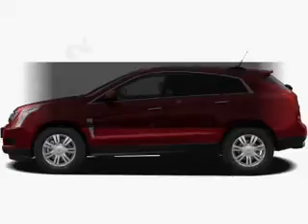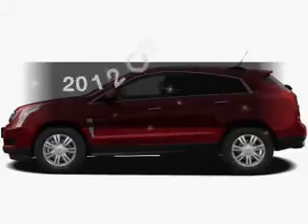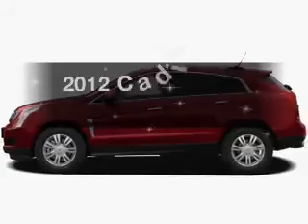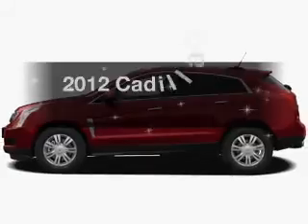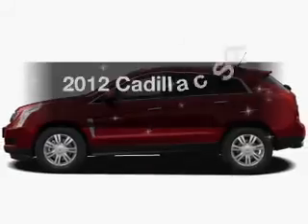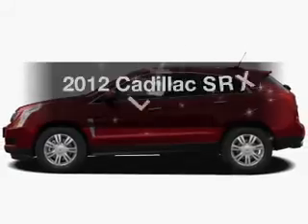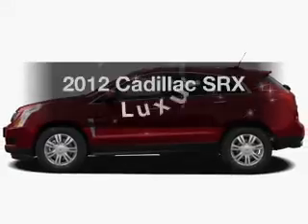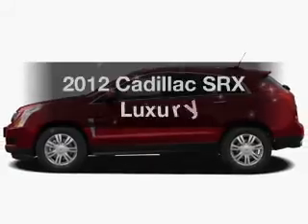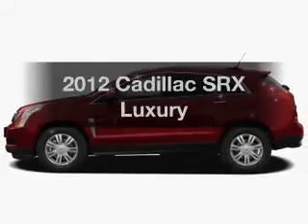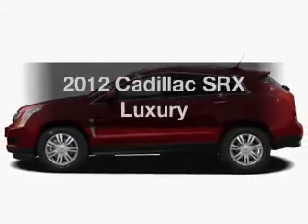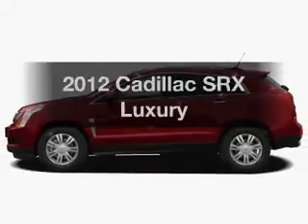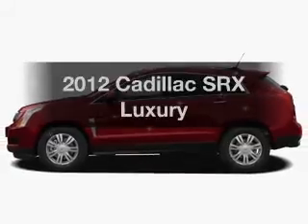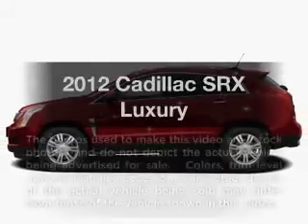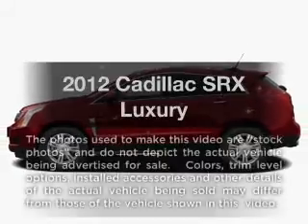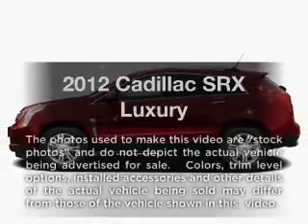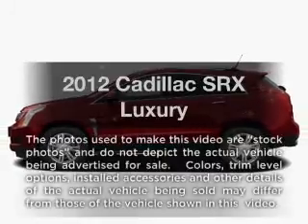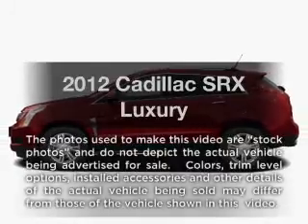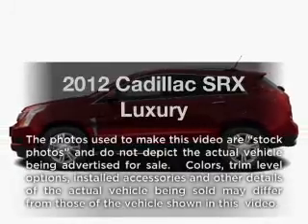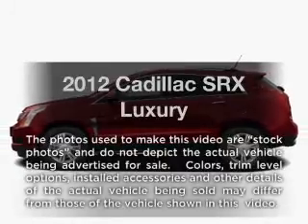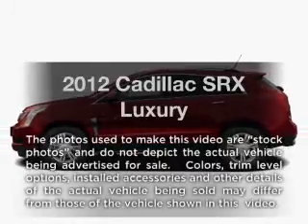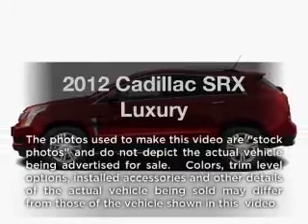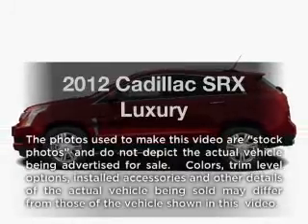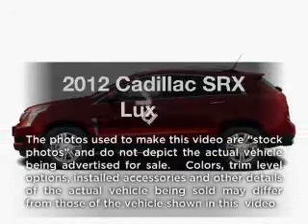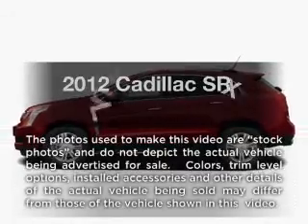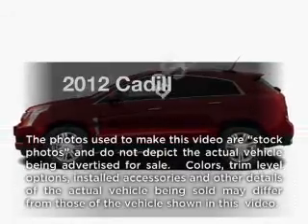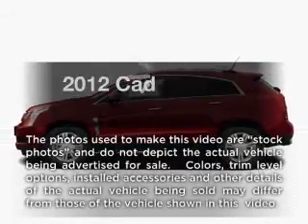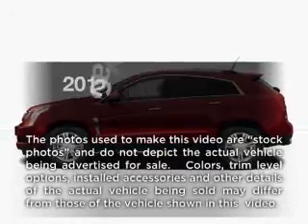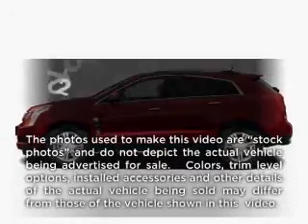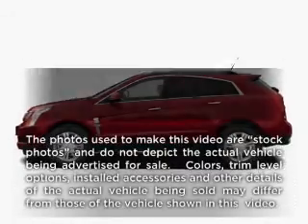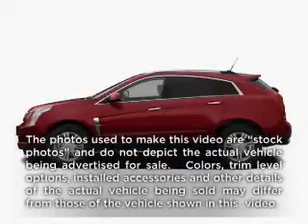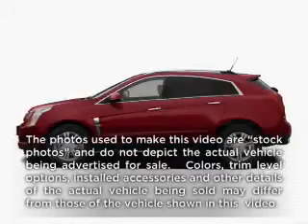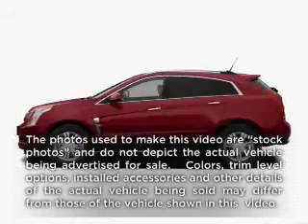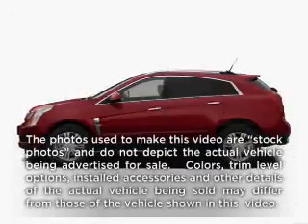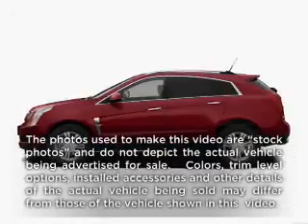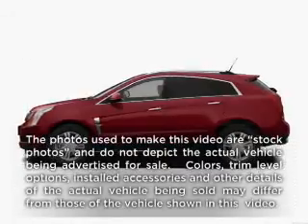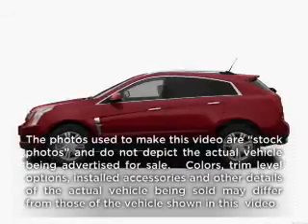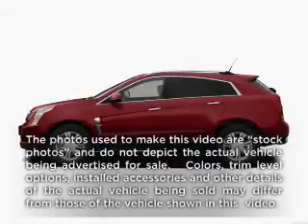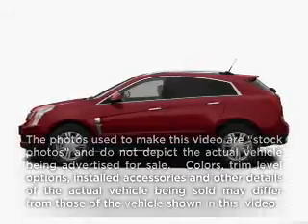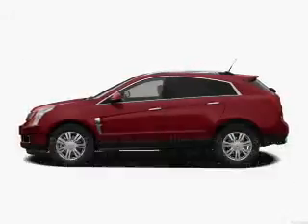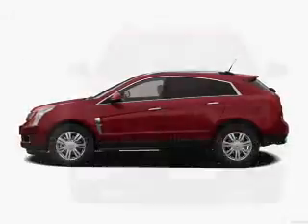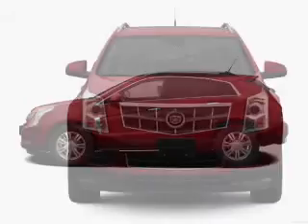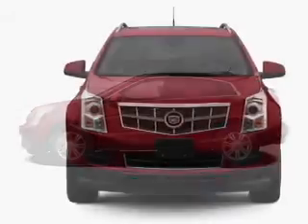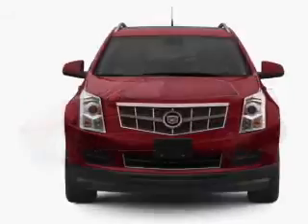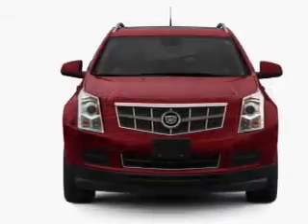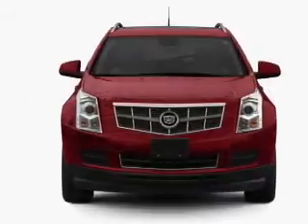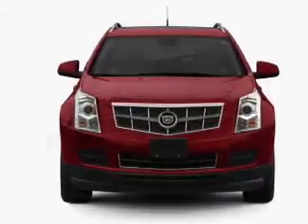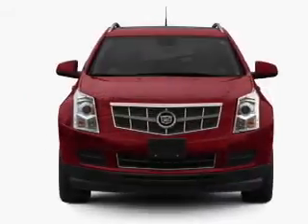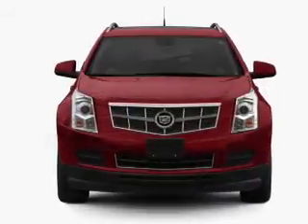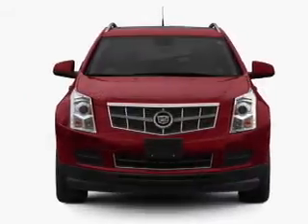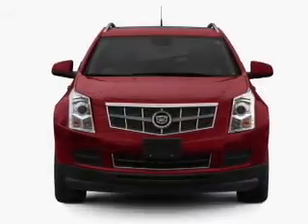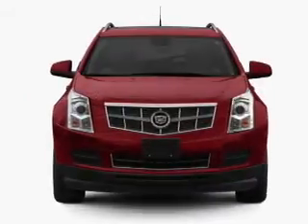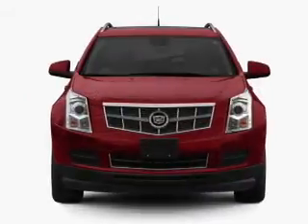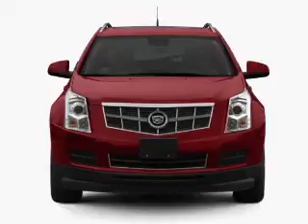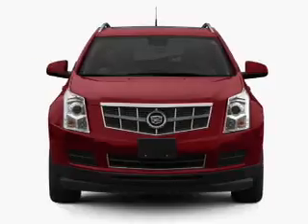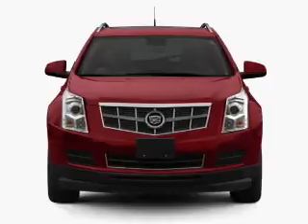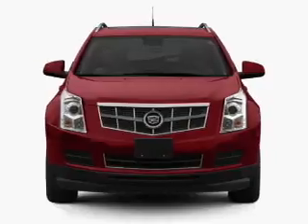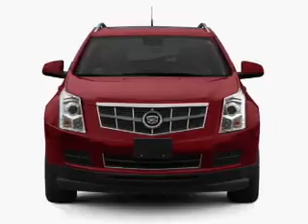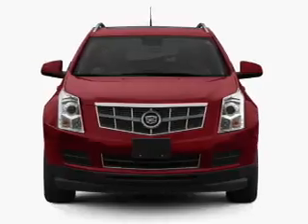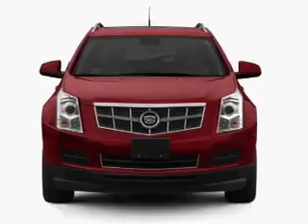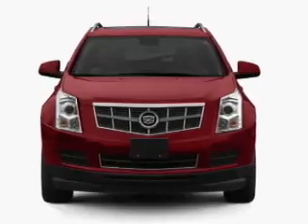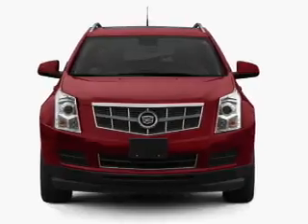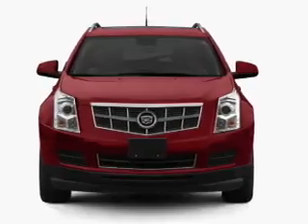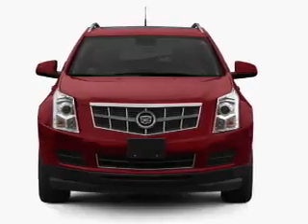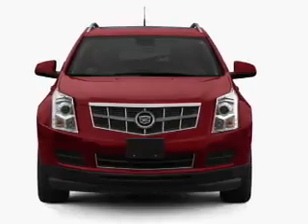Introducing the 2012 Cadillac SRX. If you're looking for an automobile with great attributes, look no further.